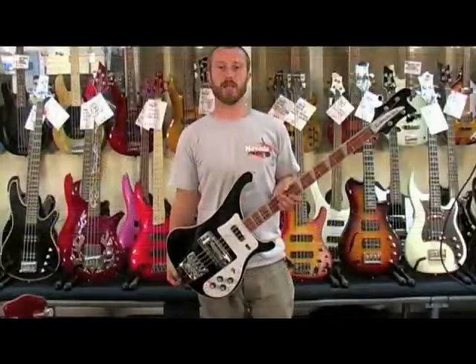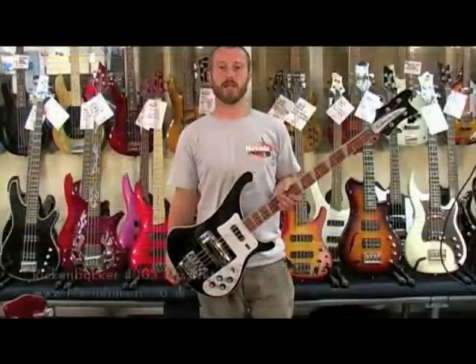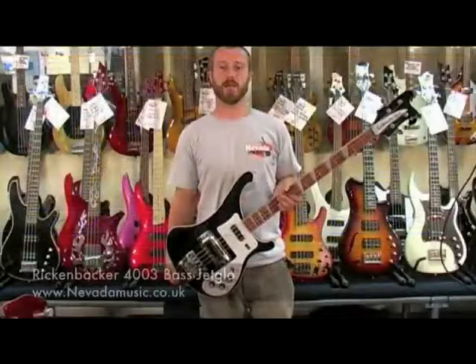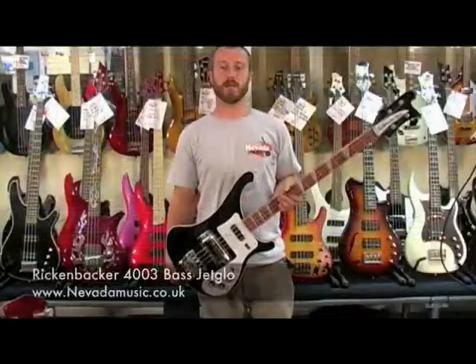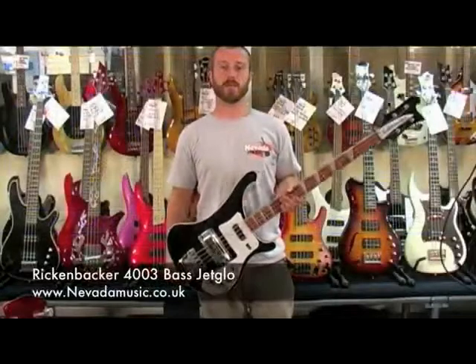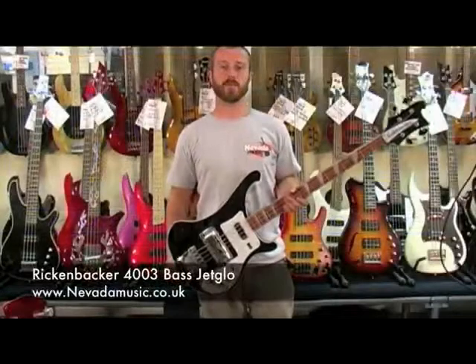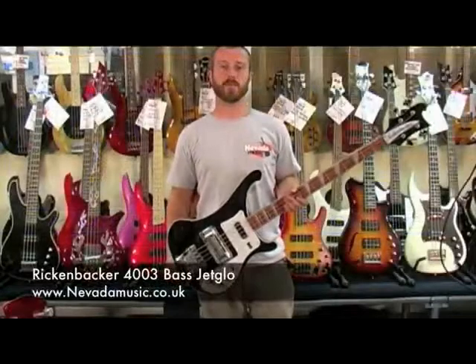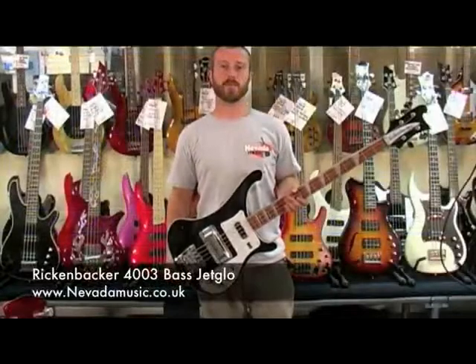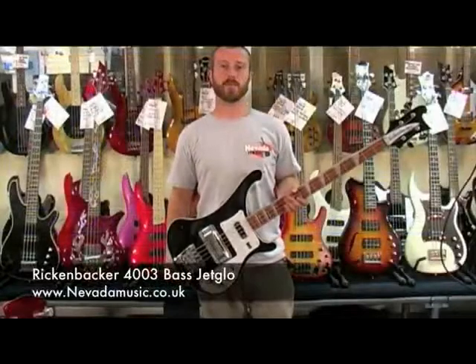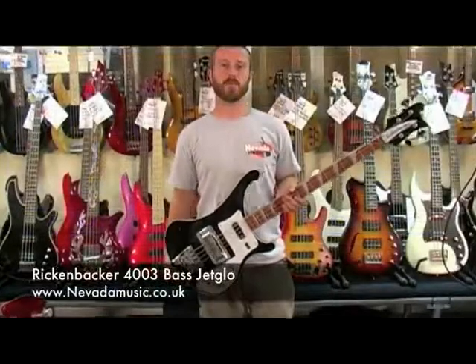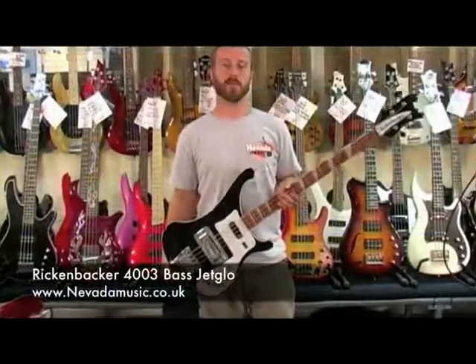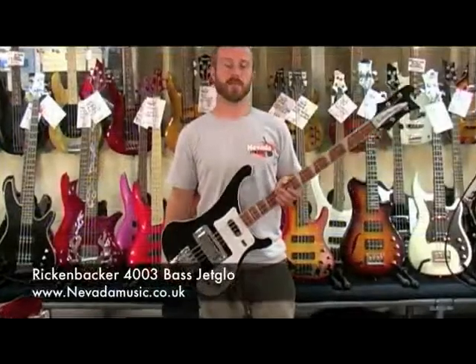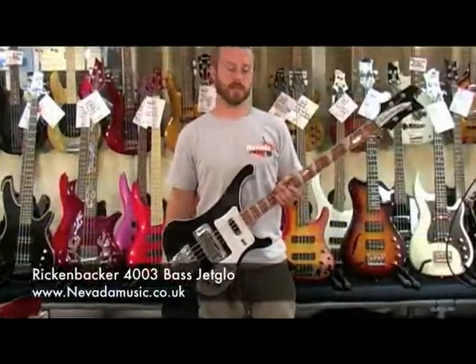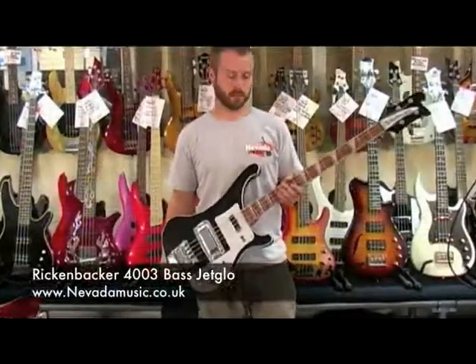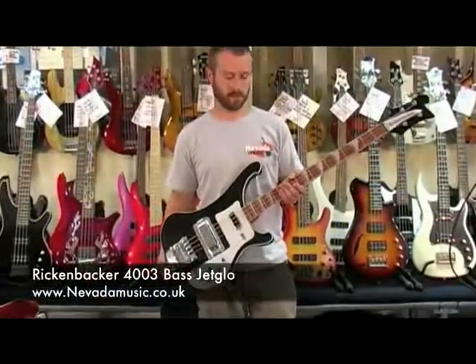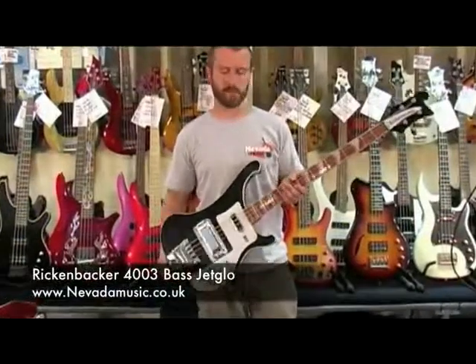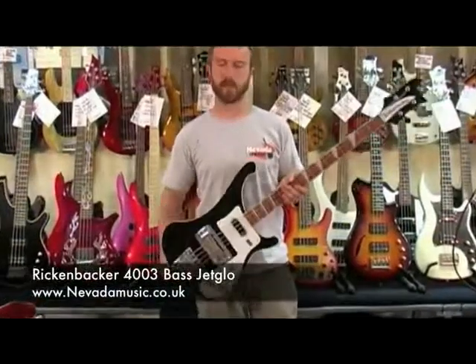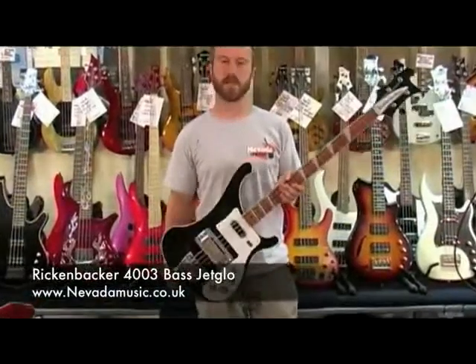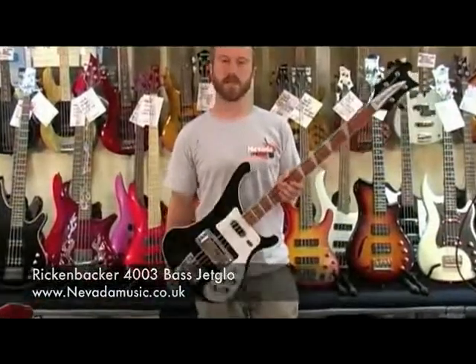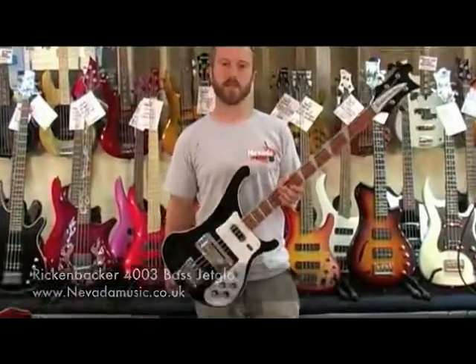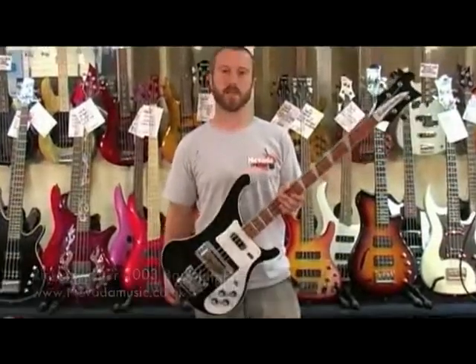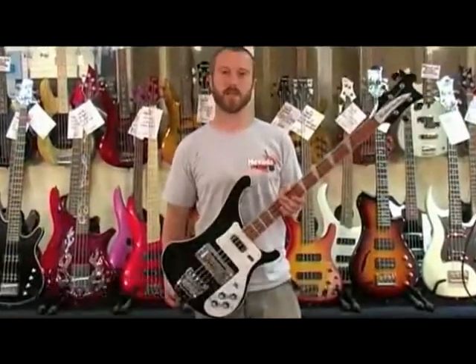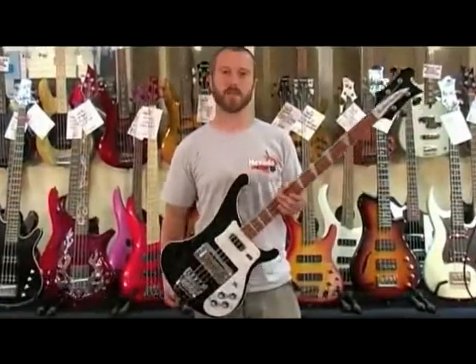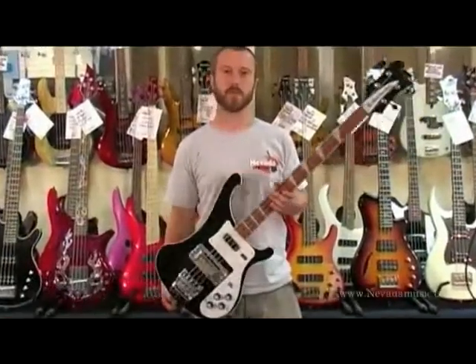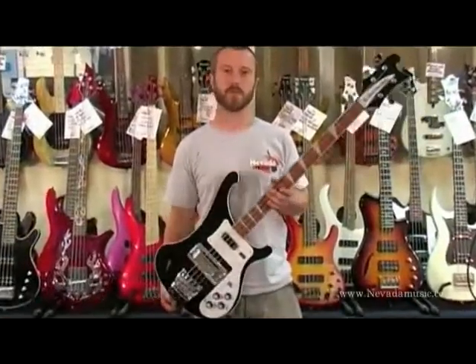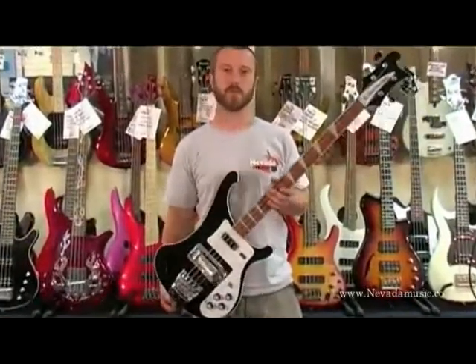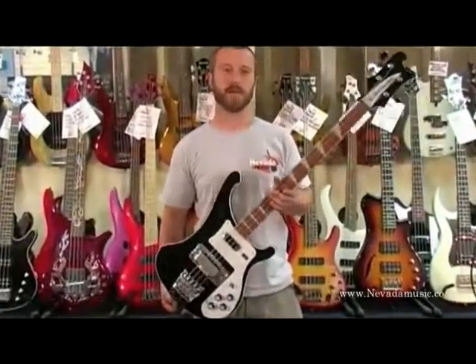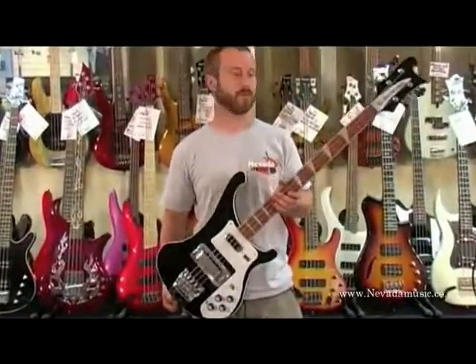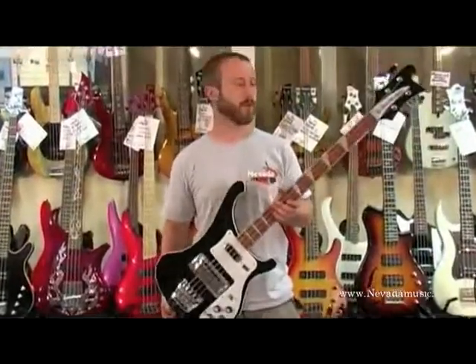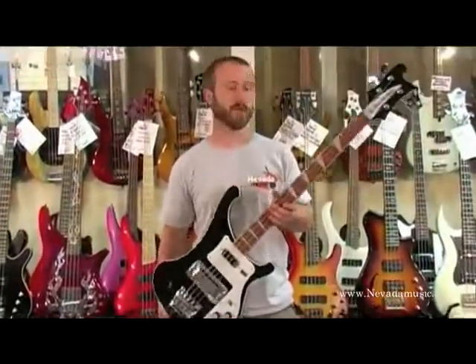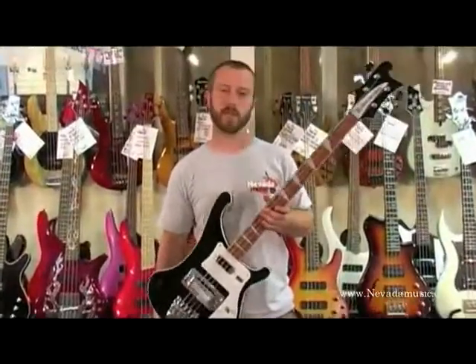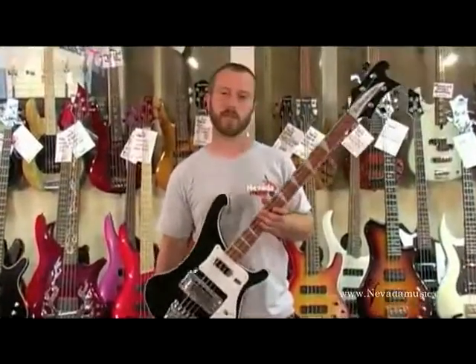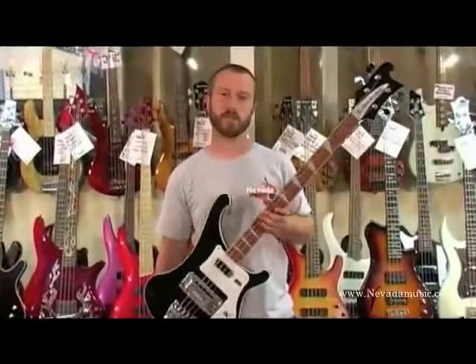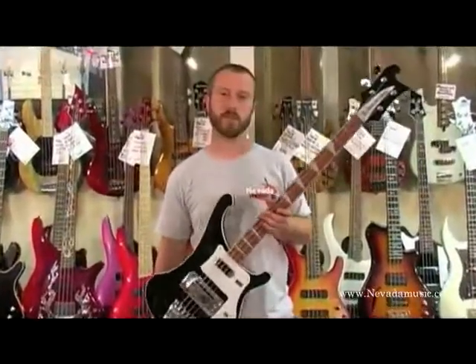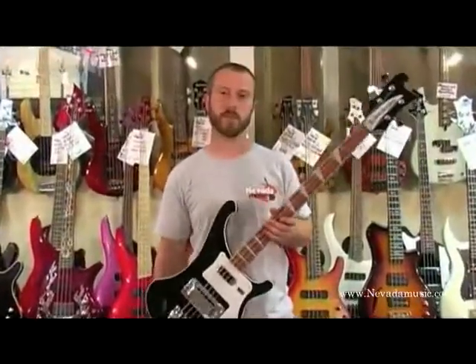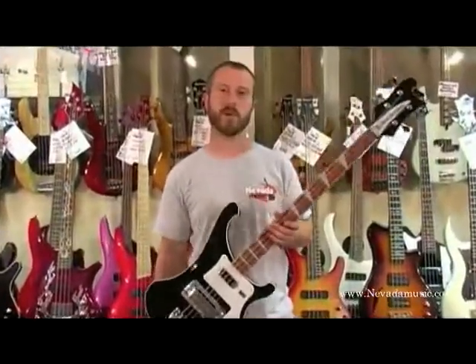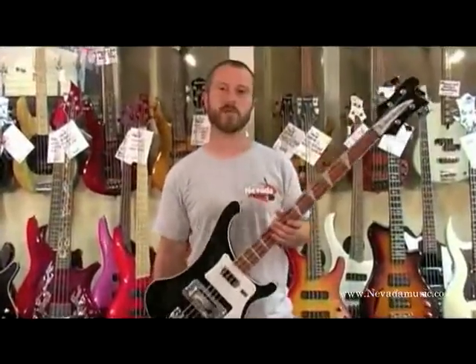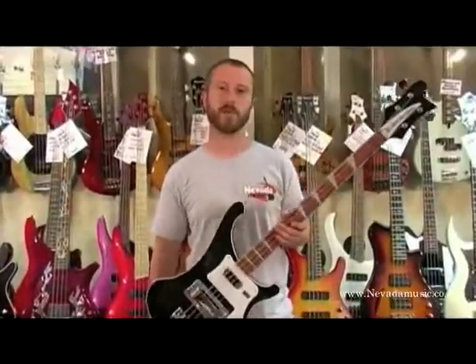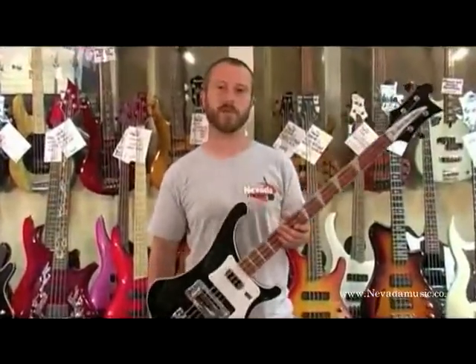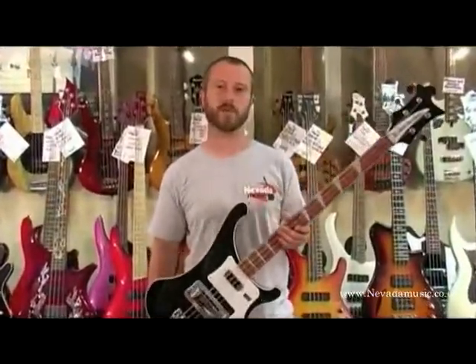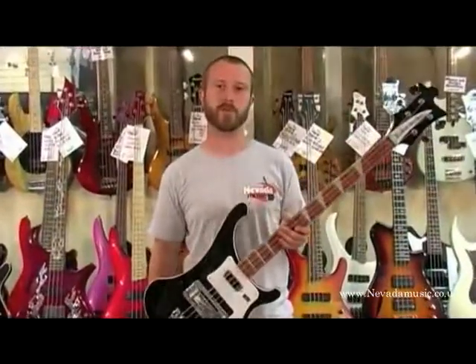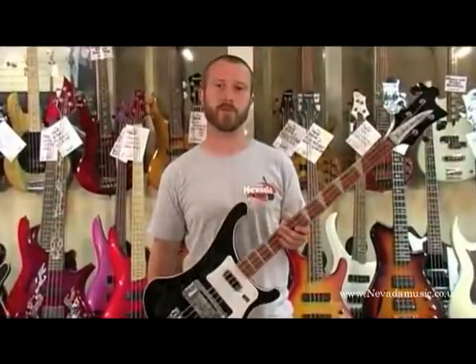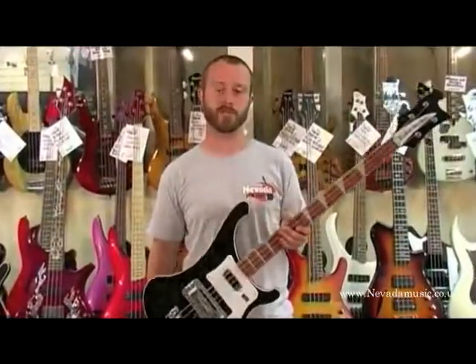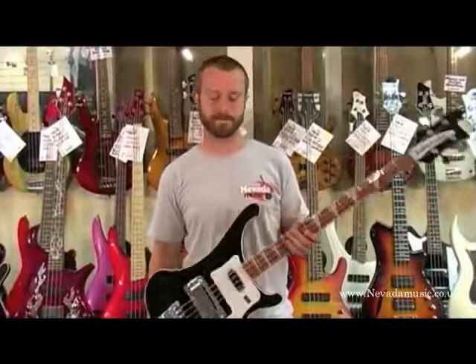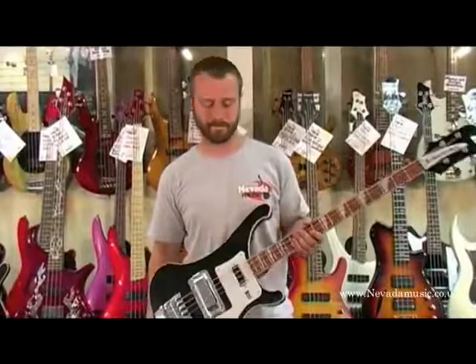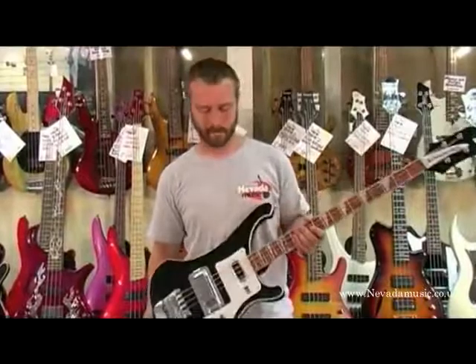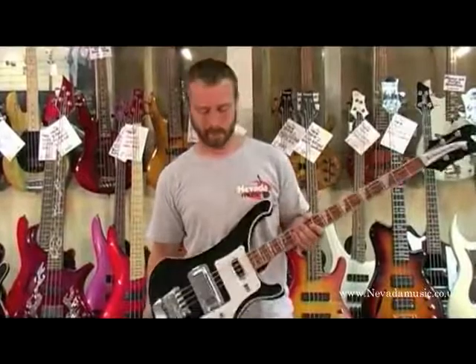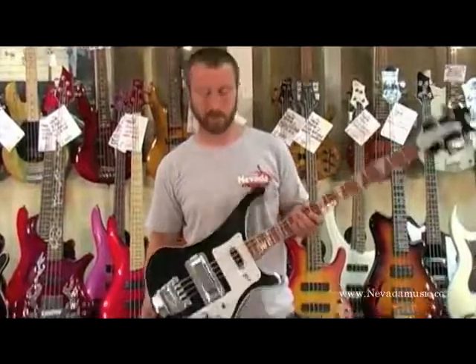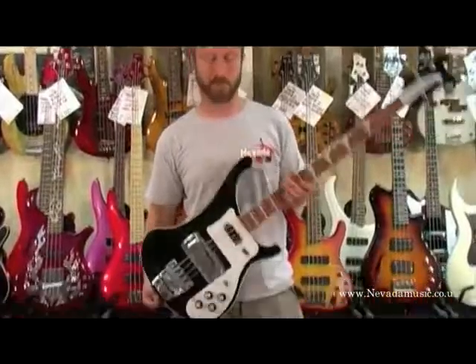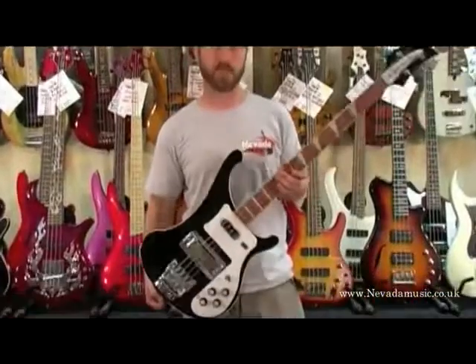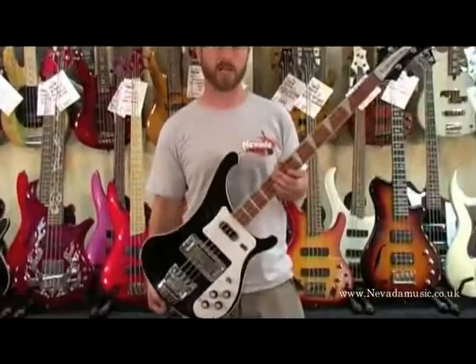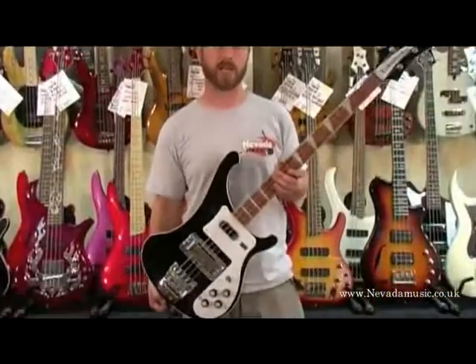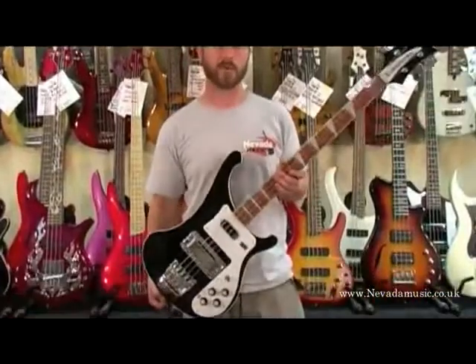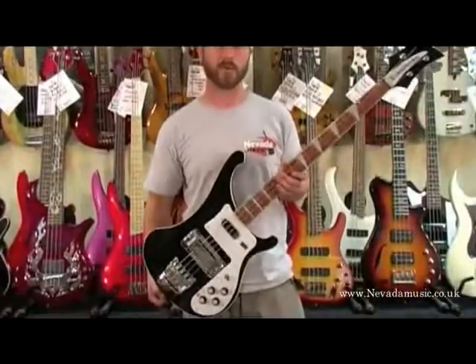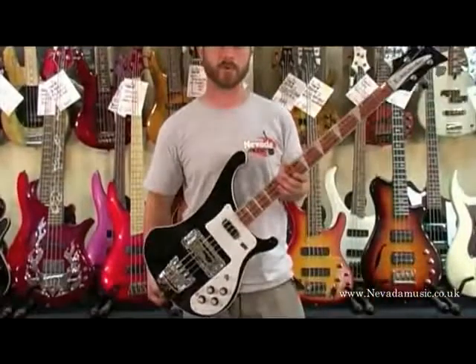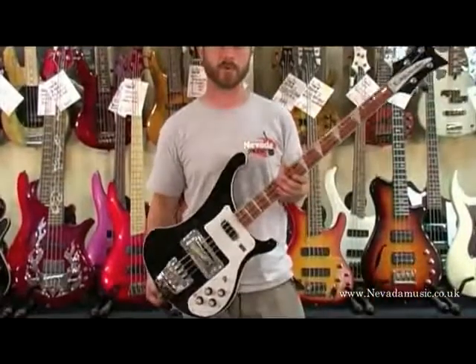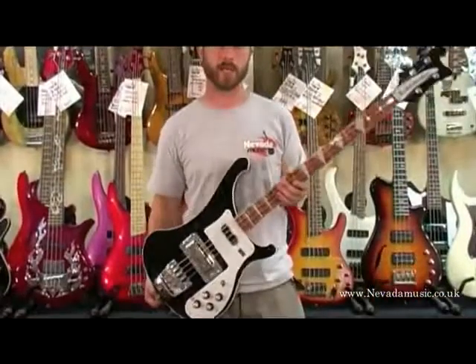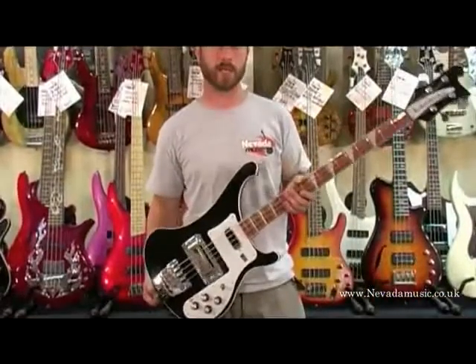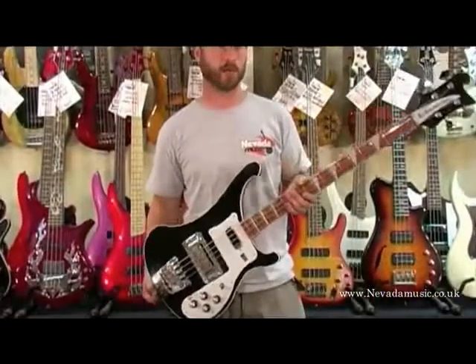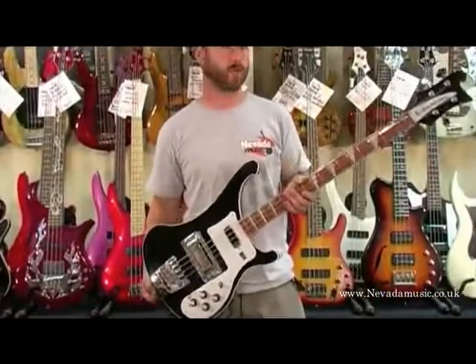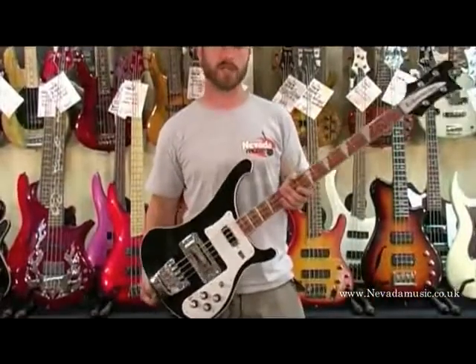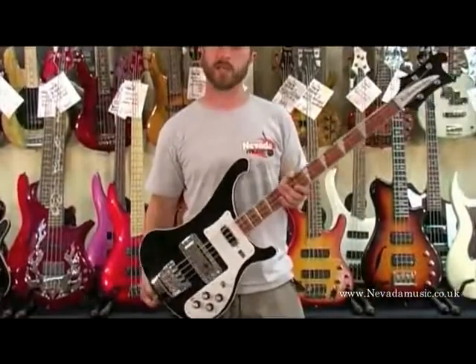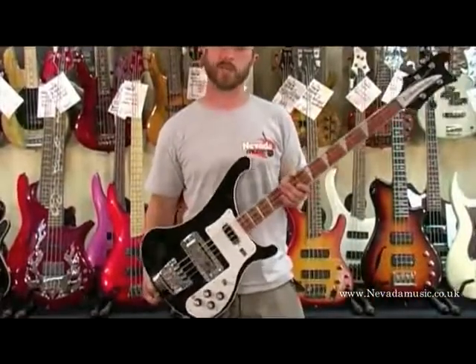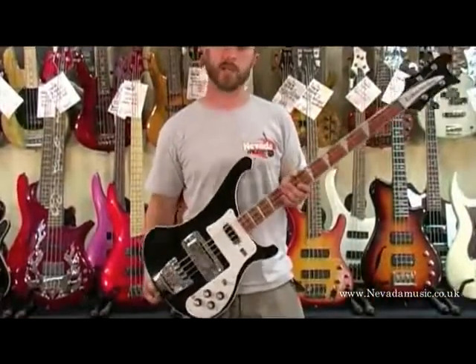Welcome, this is Nevada, and today we have for you the Rickenbacker 4003. This is a Jetglo model, or the Jetglo finish.